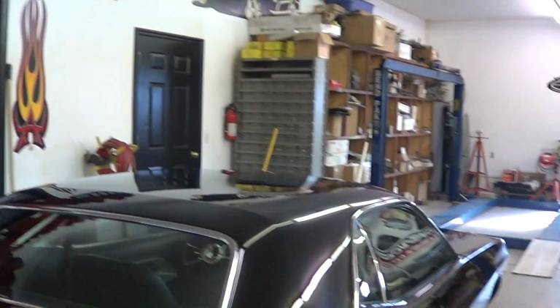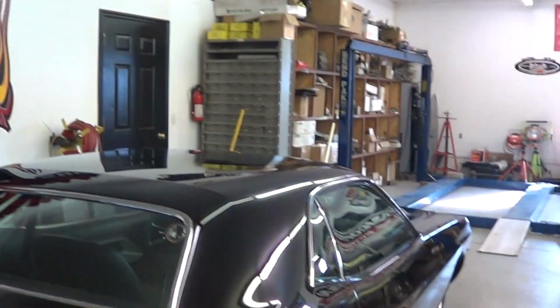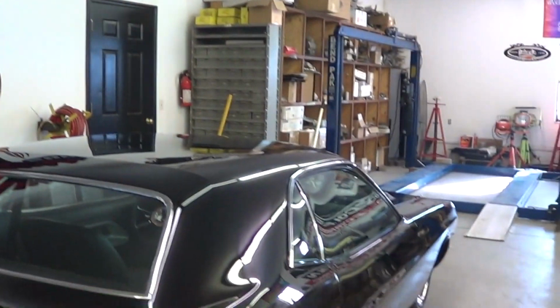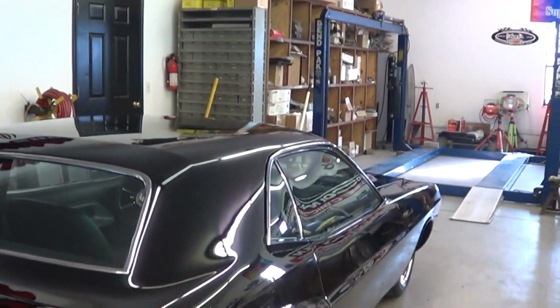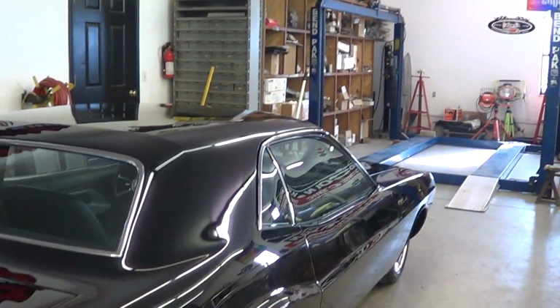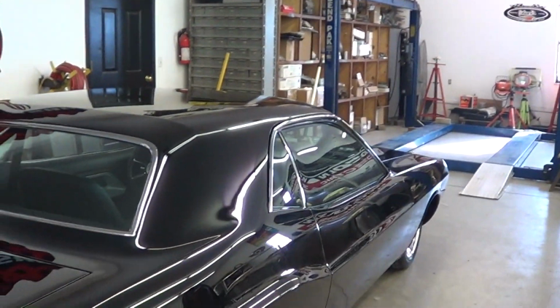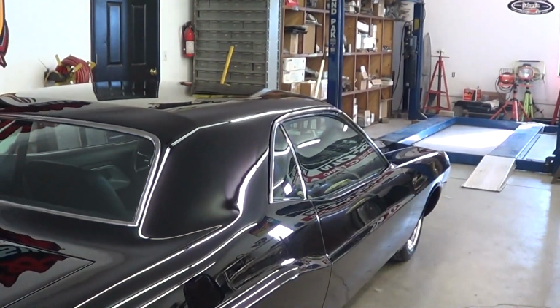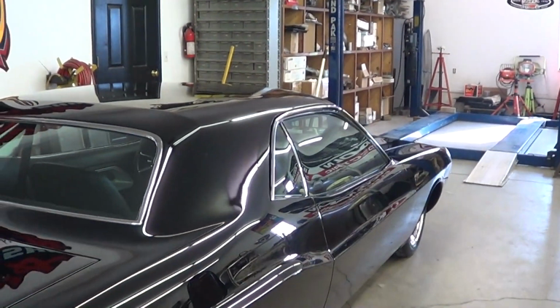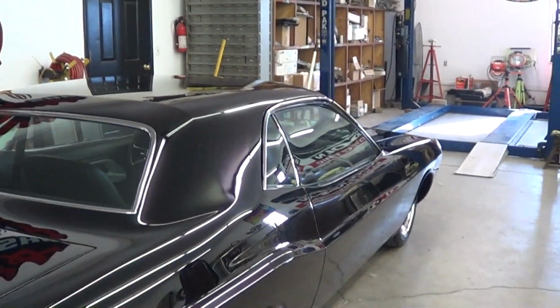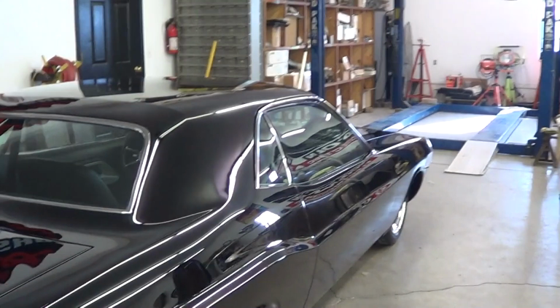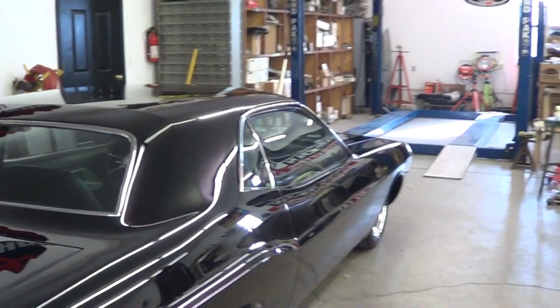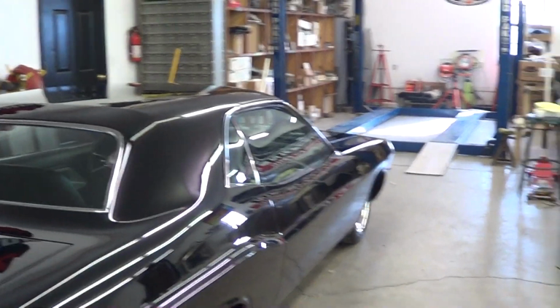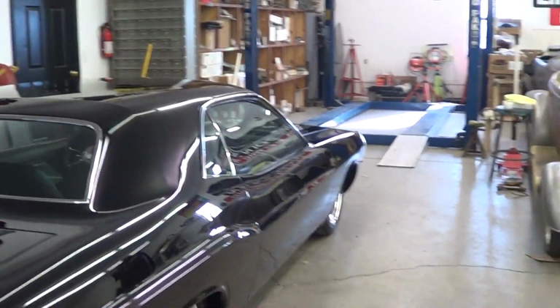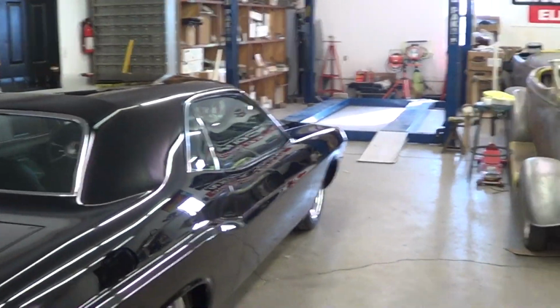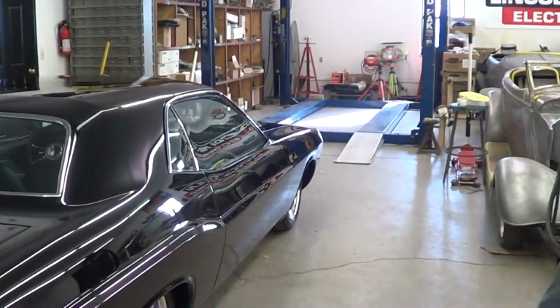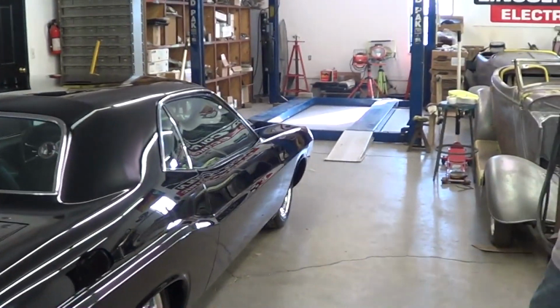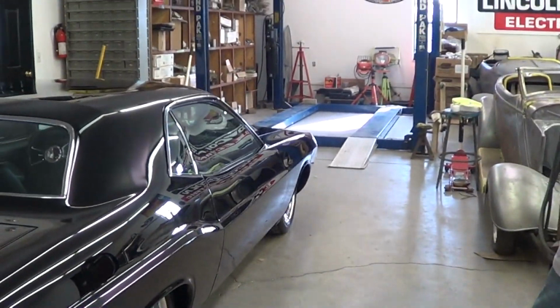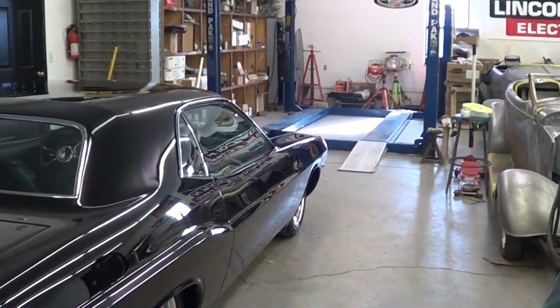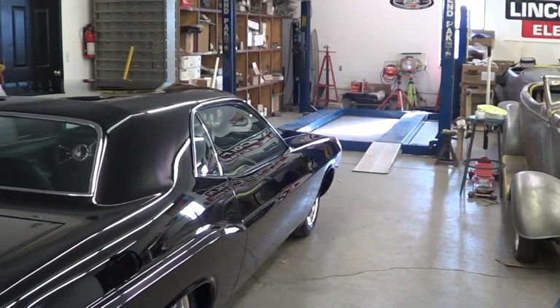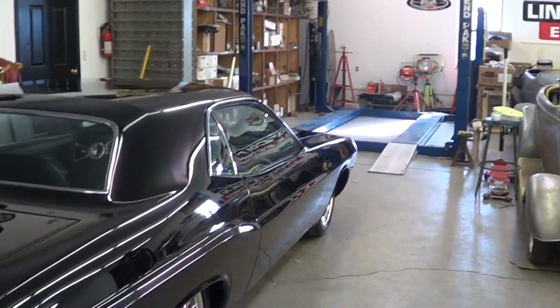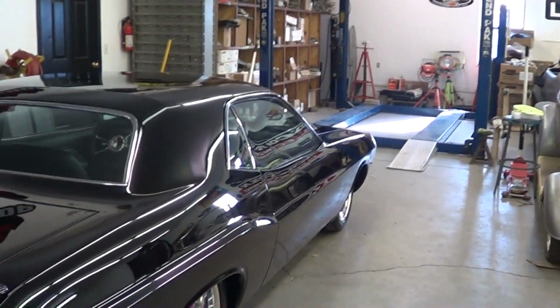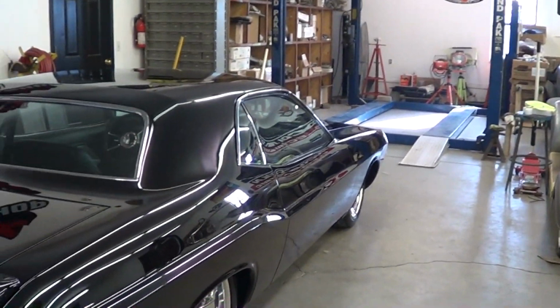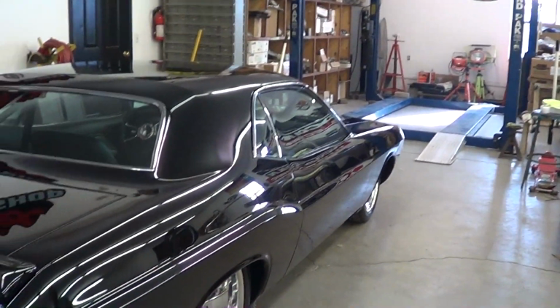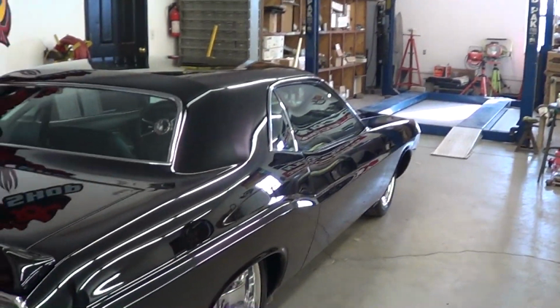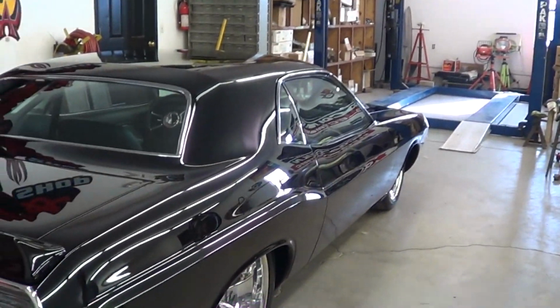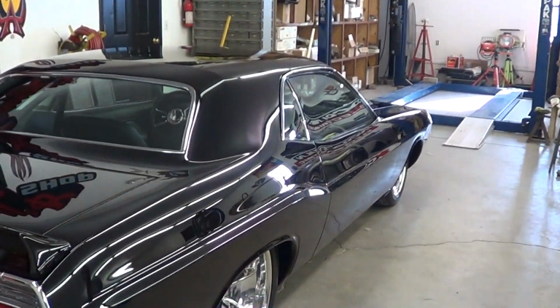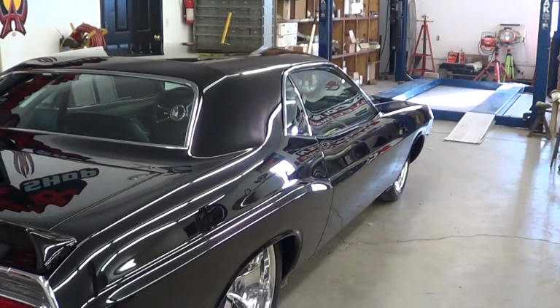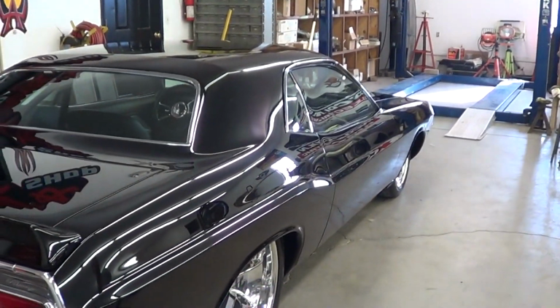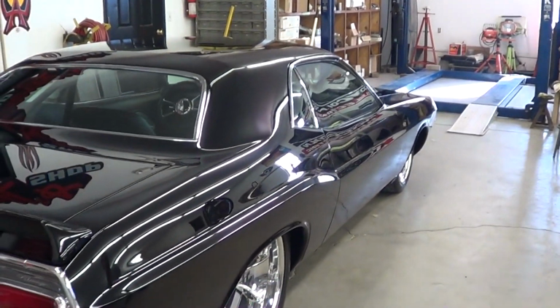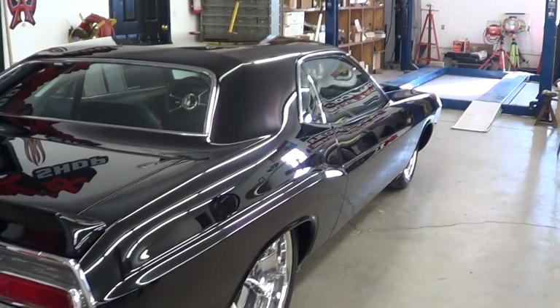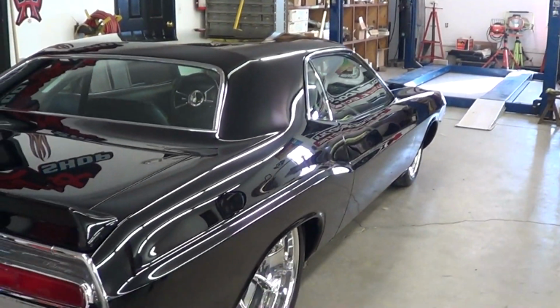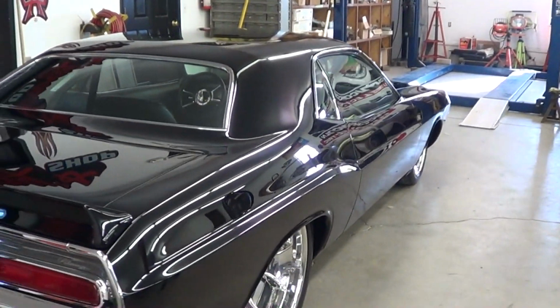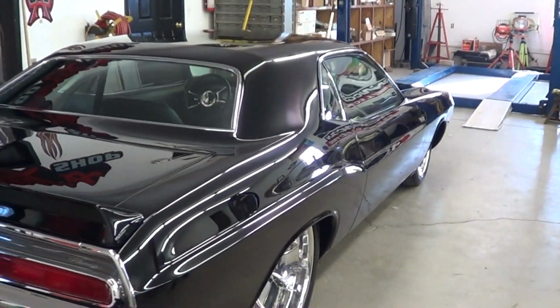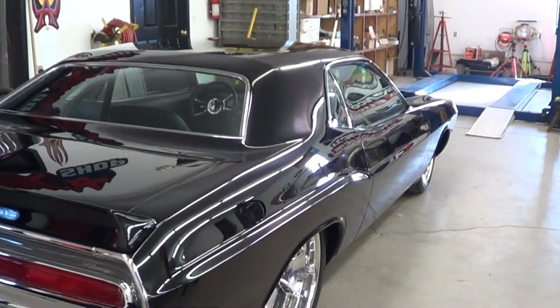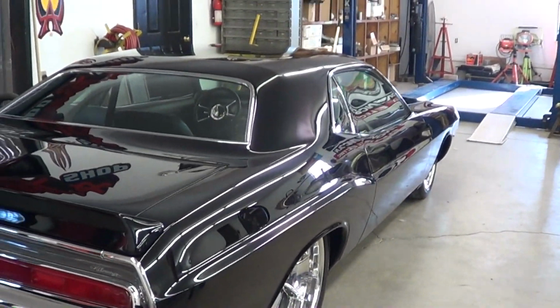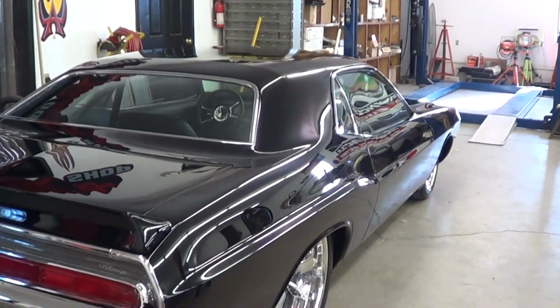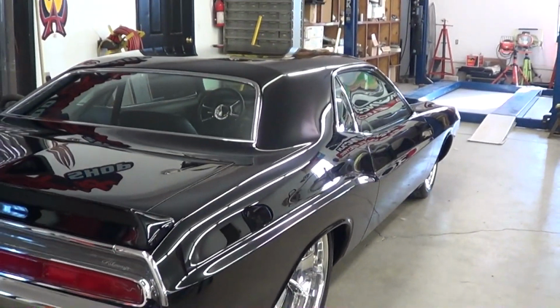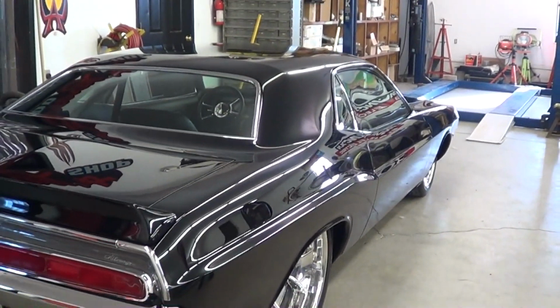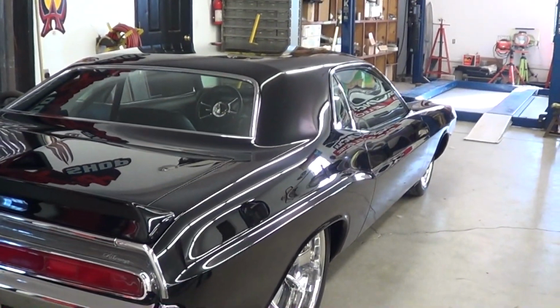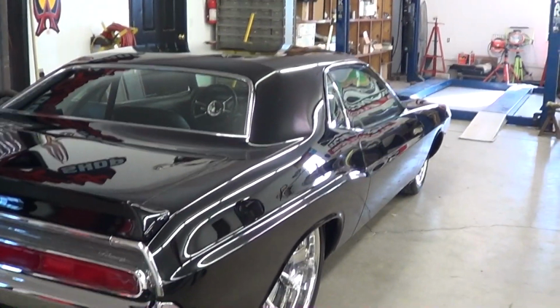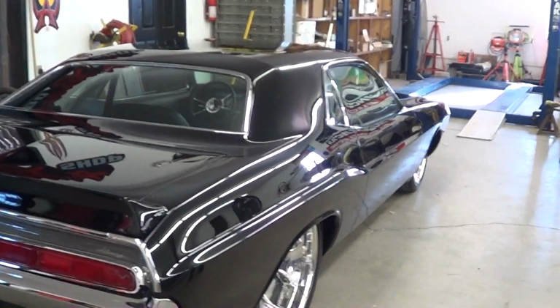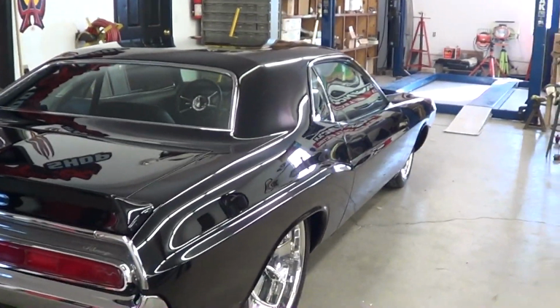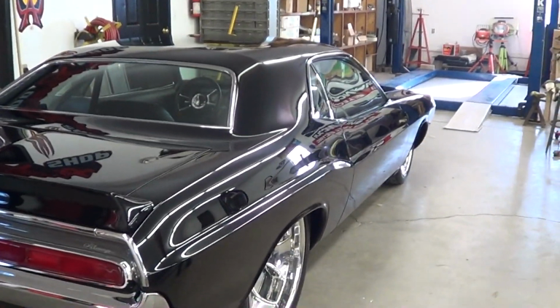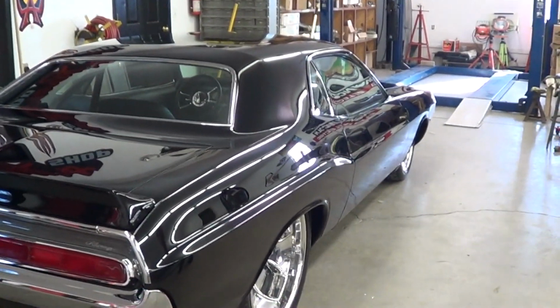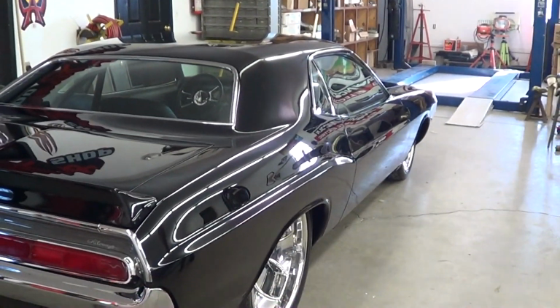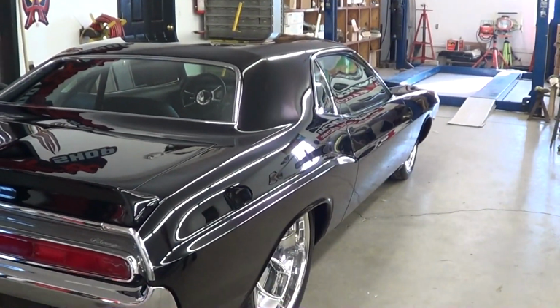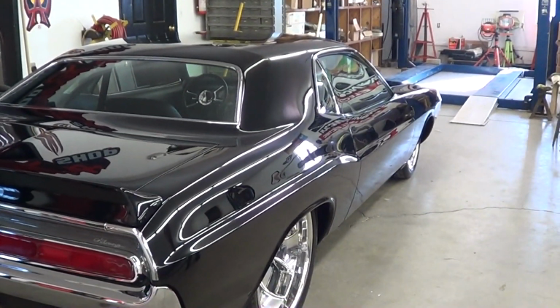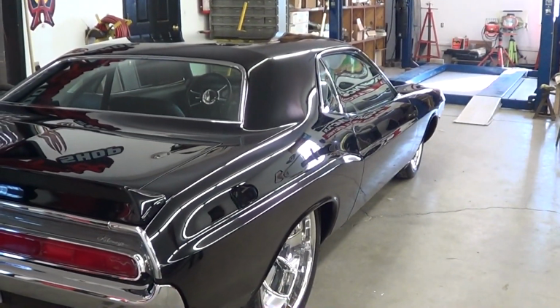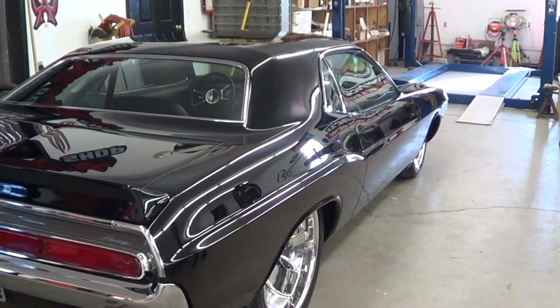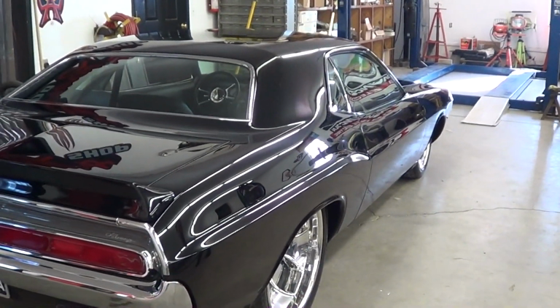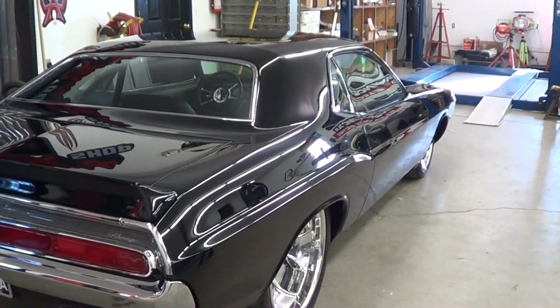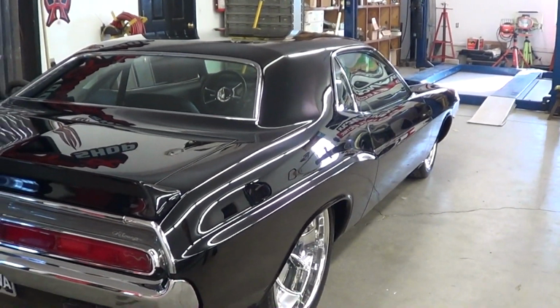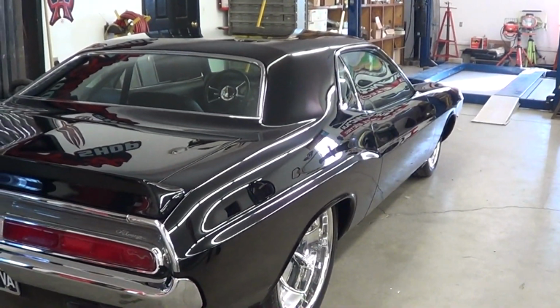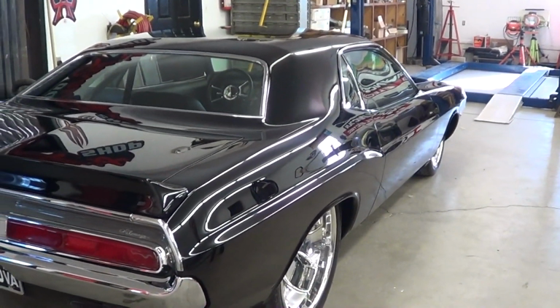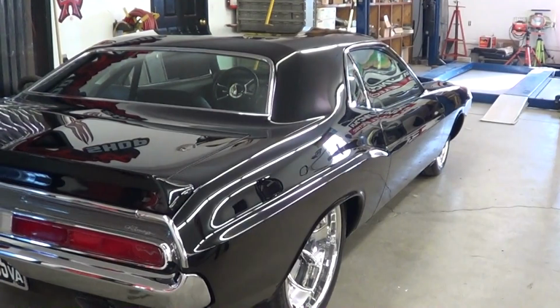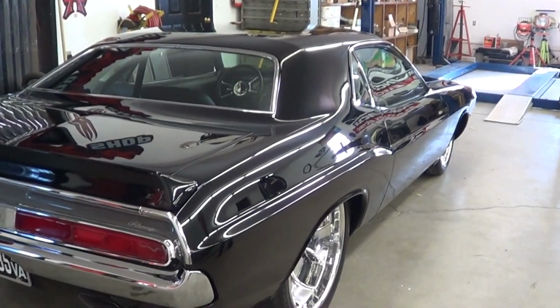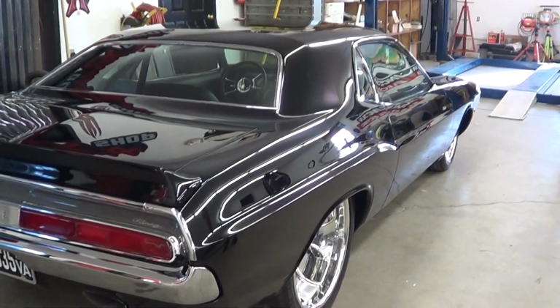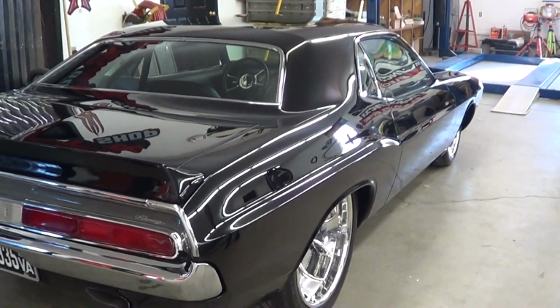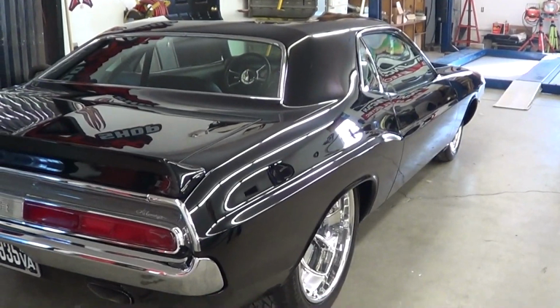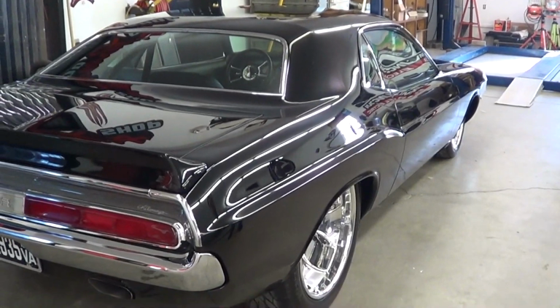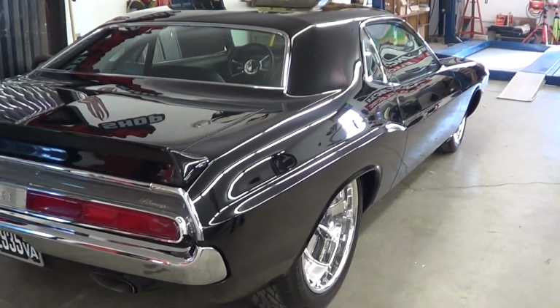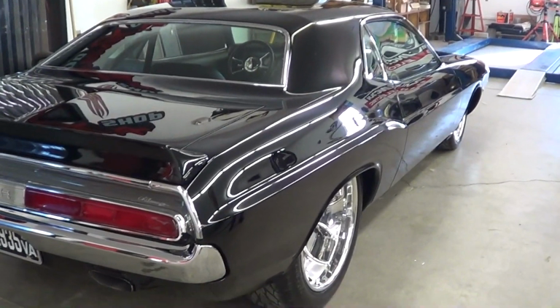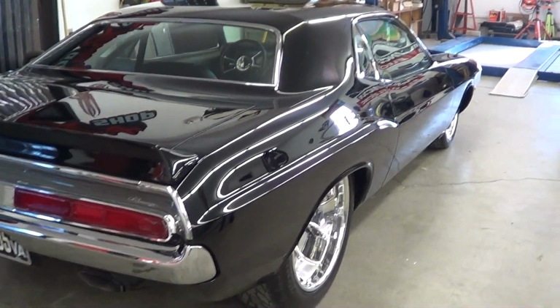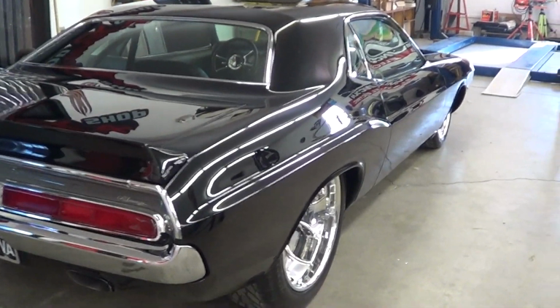And it's going to Barrett-Jackson — selling it on Saturday, sometime around 1 o'clock.